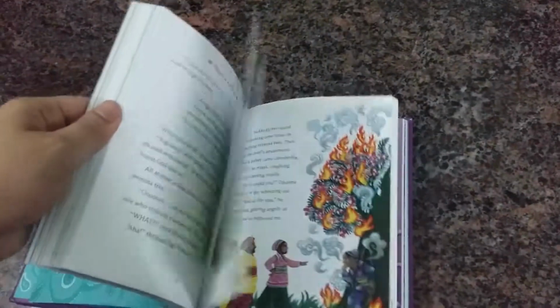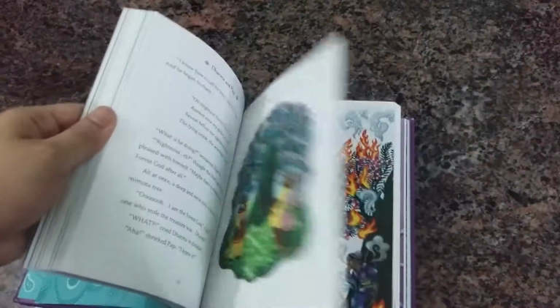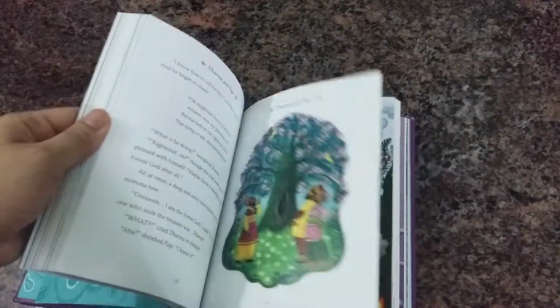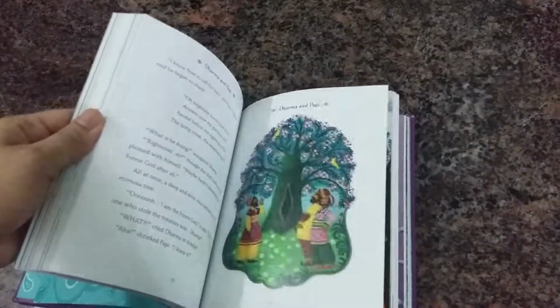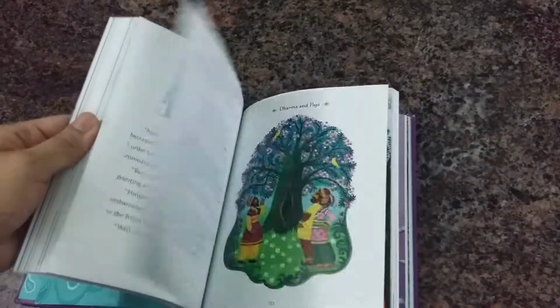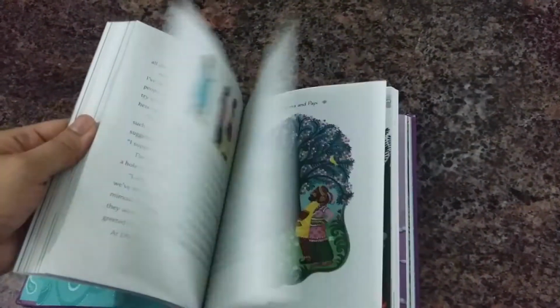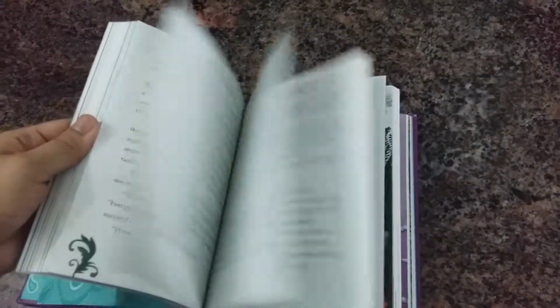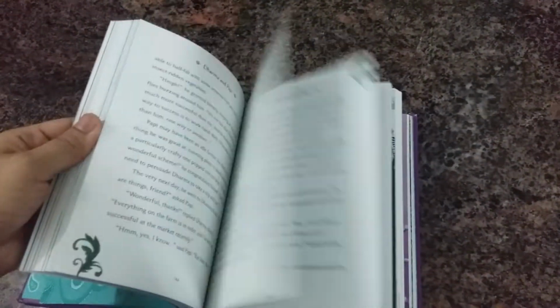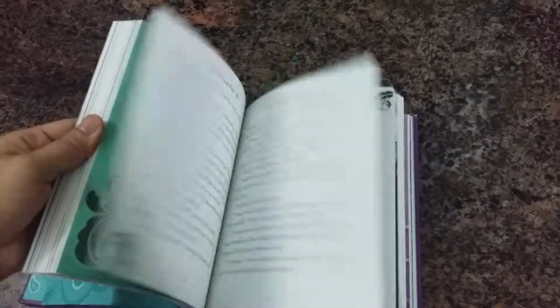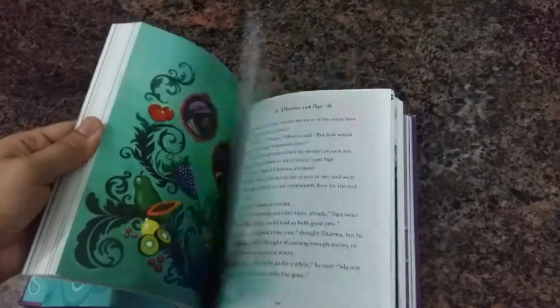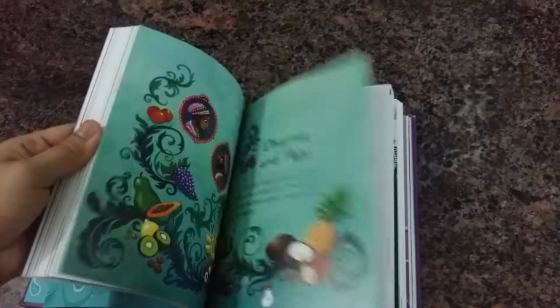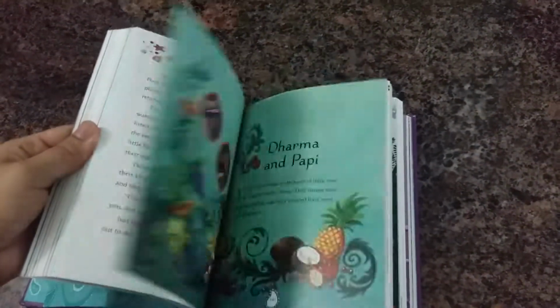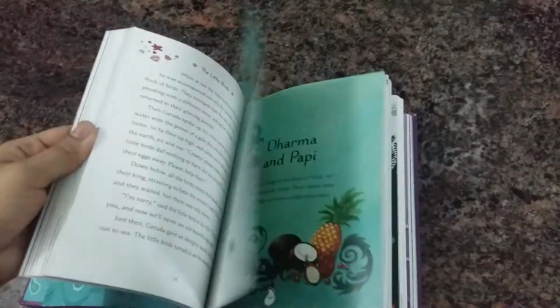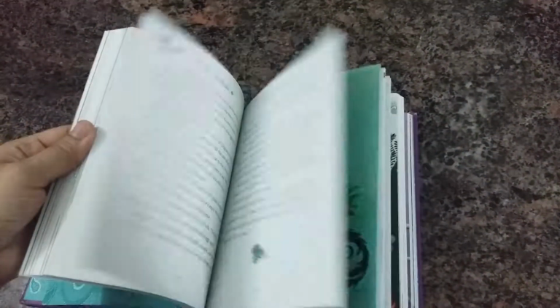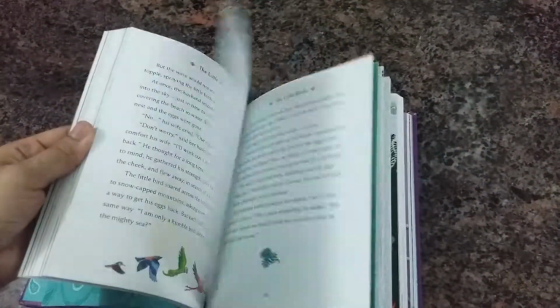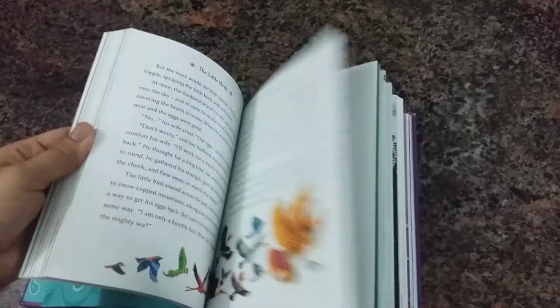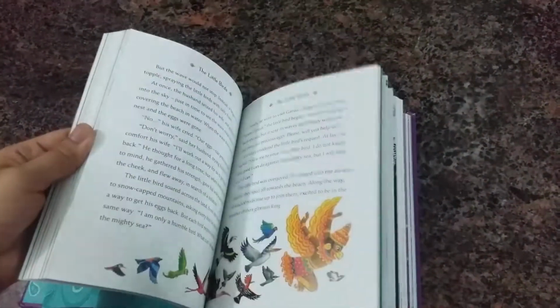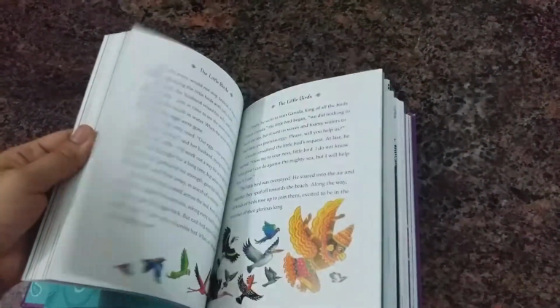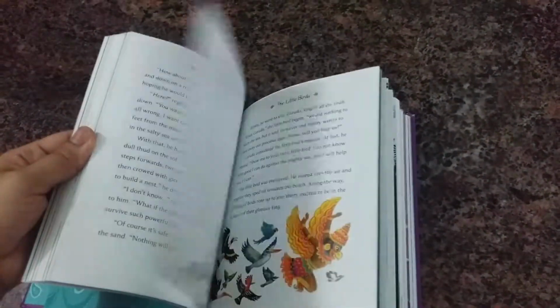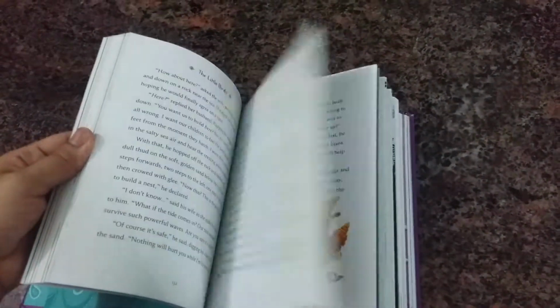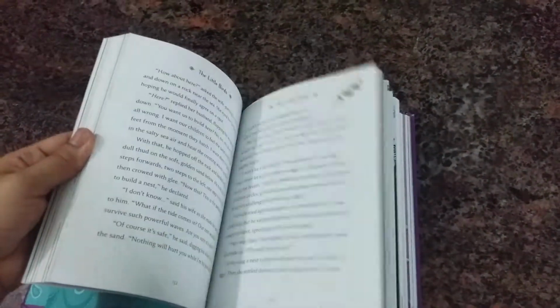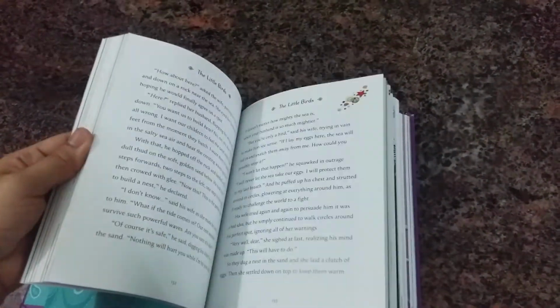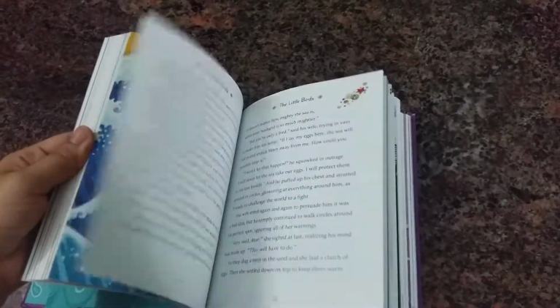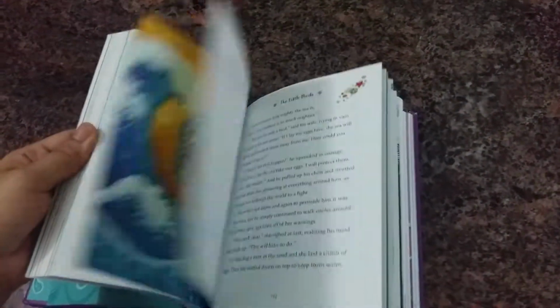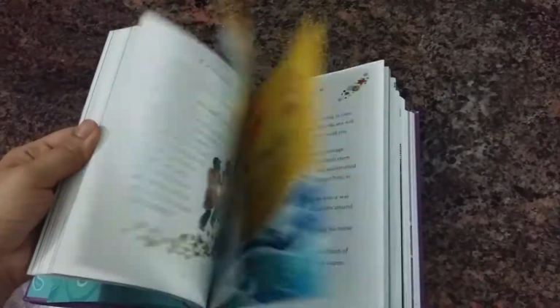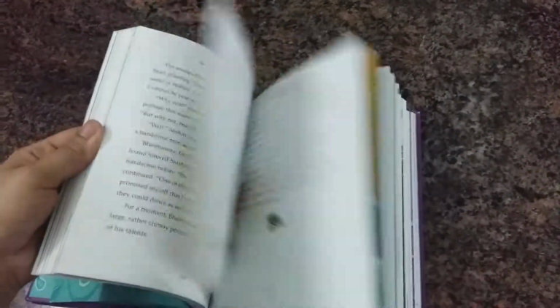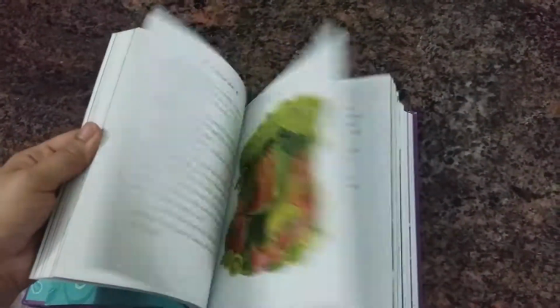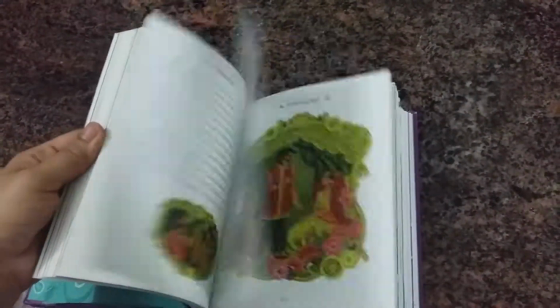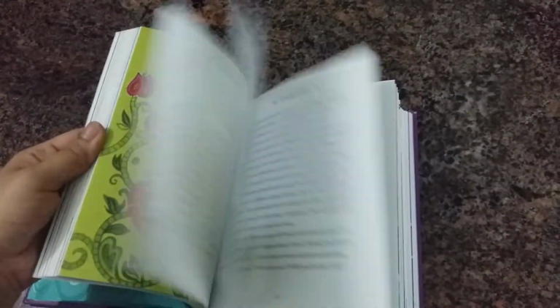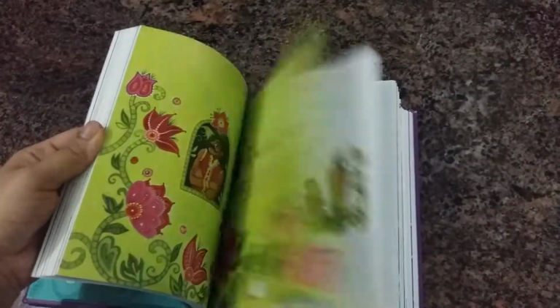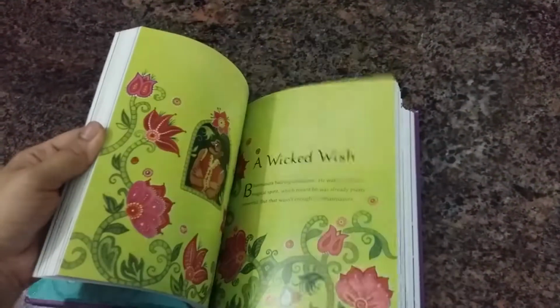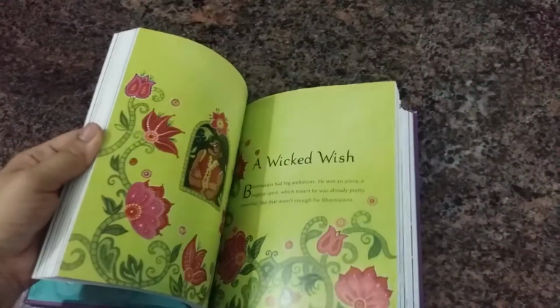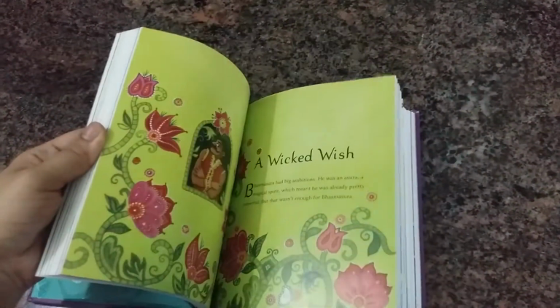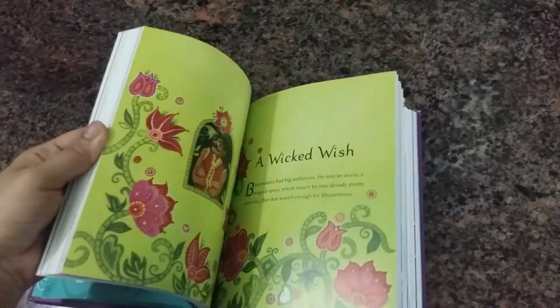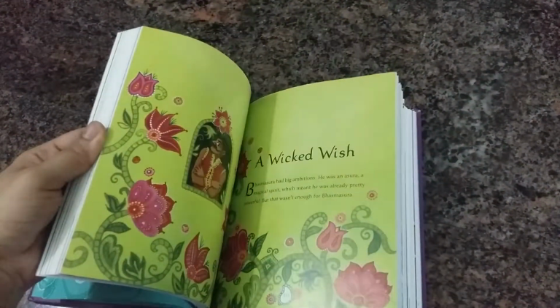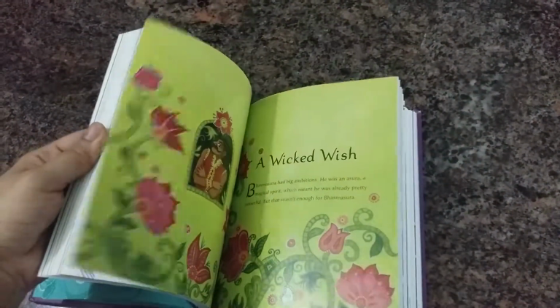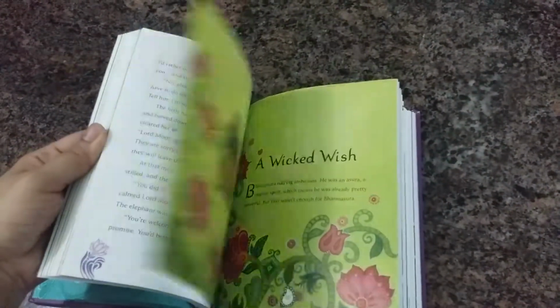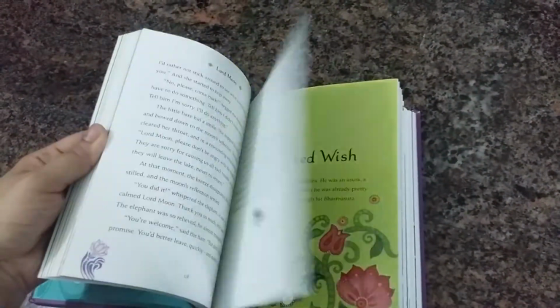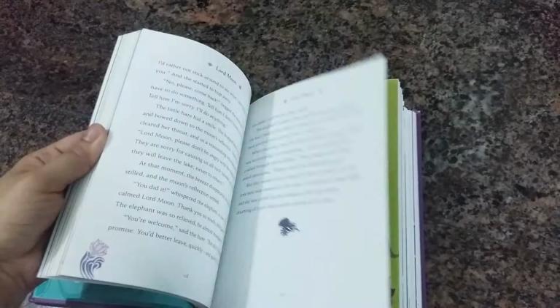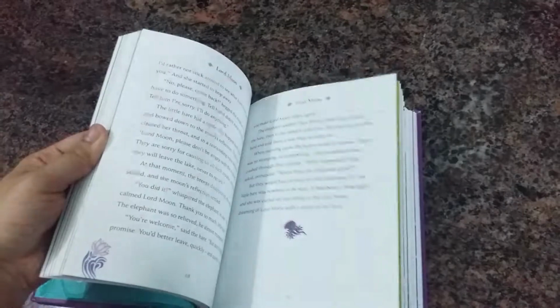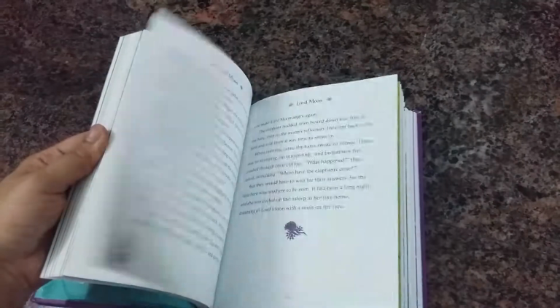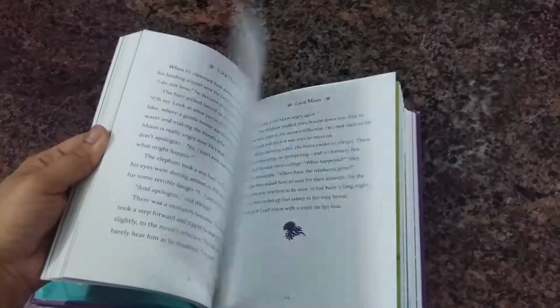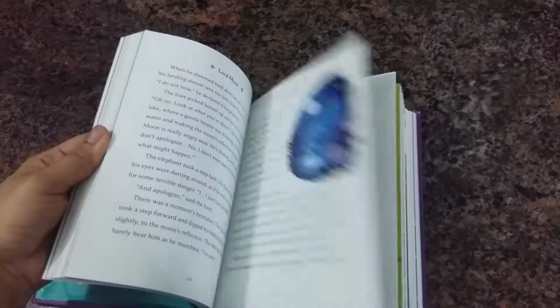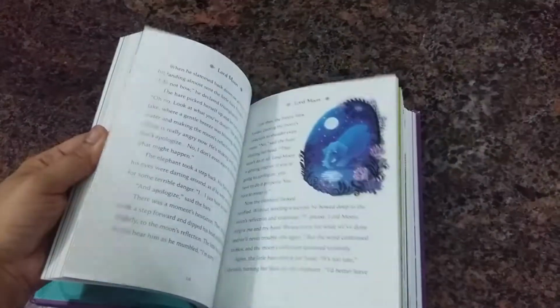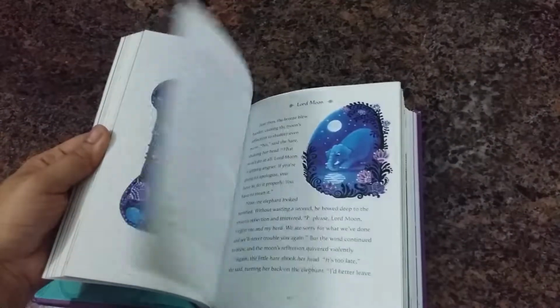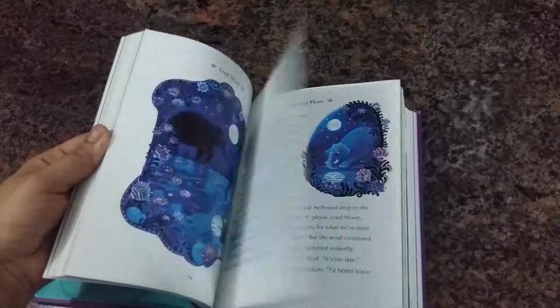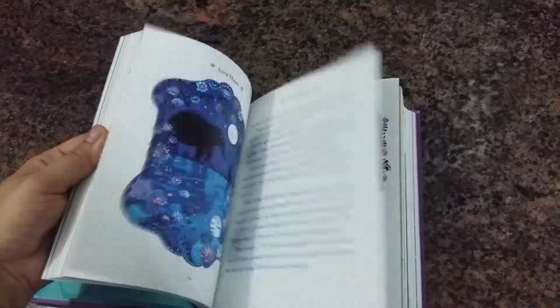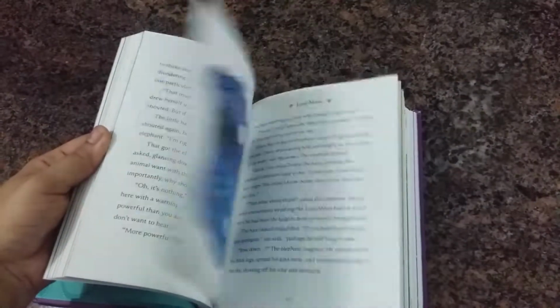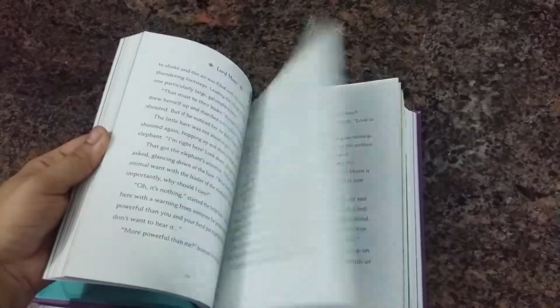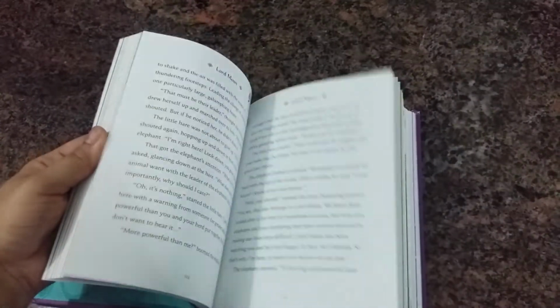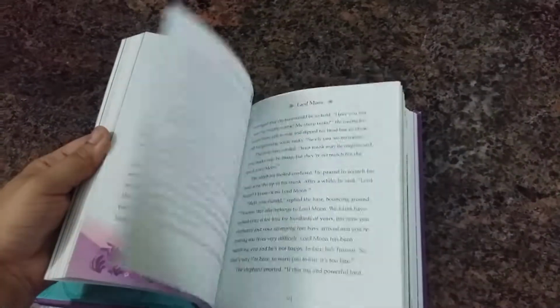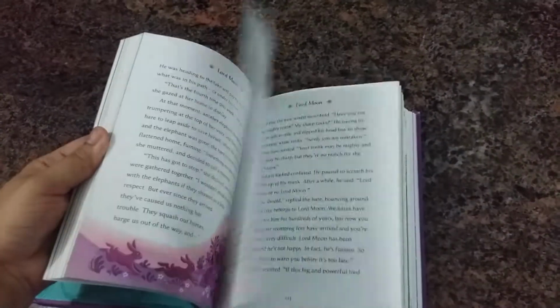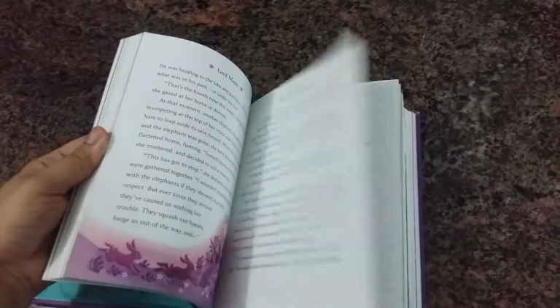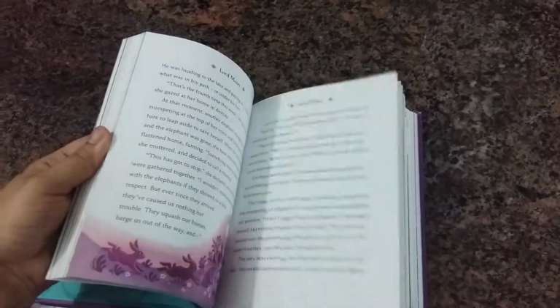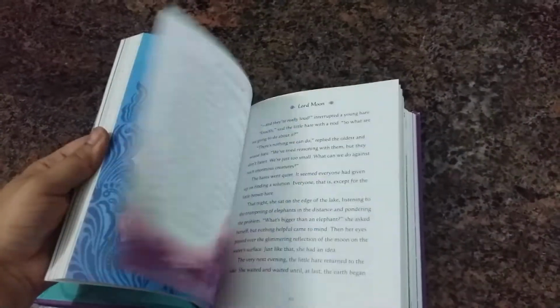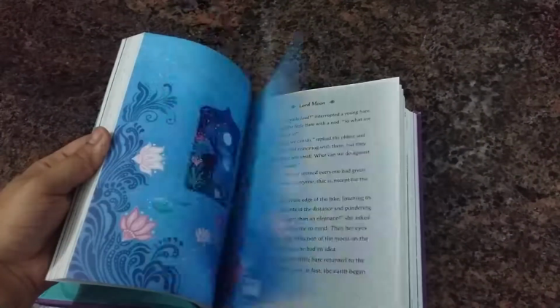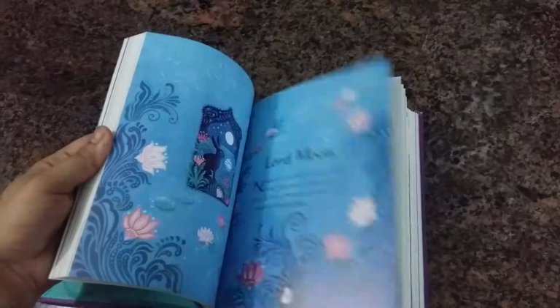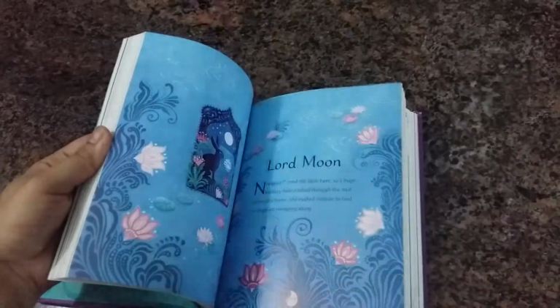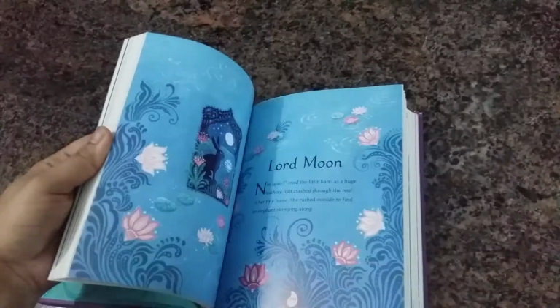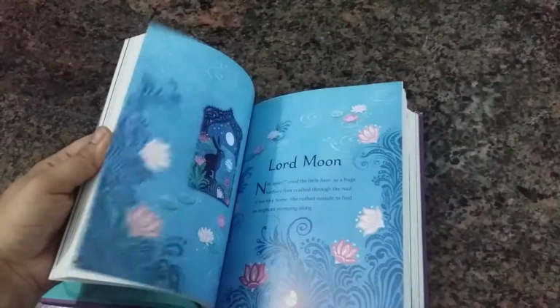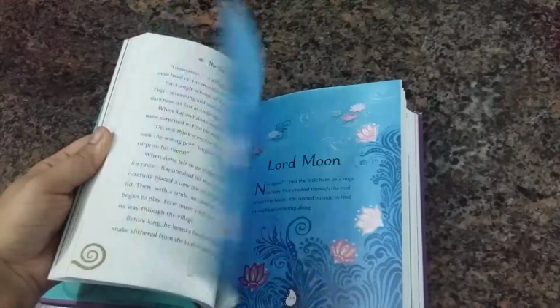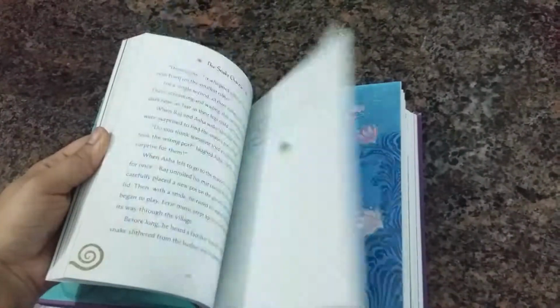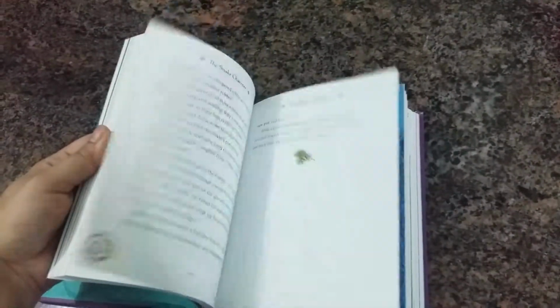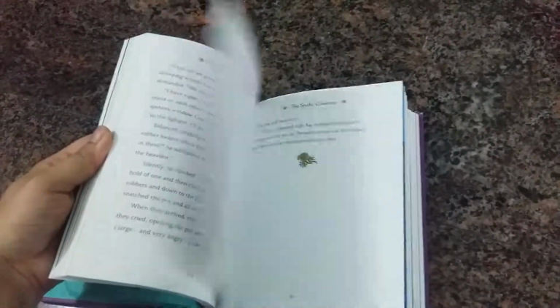The pages are super smooth and glossy, and the artwork just stands out. It's so beautiful.